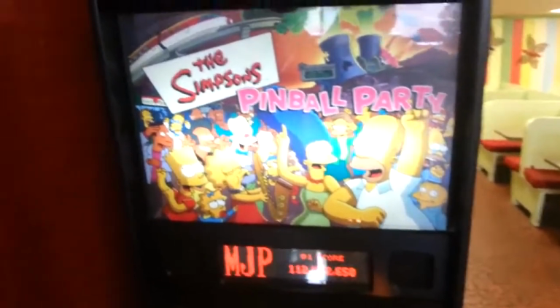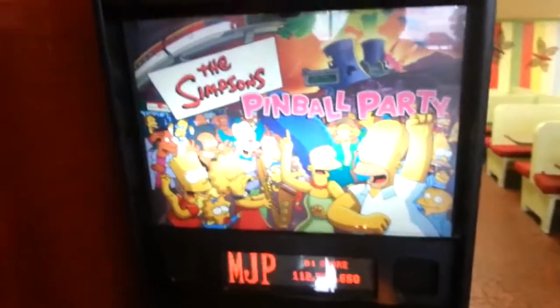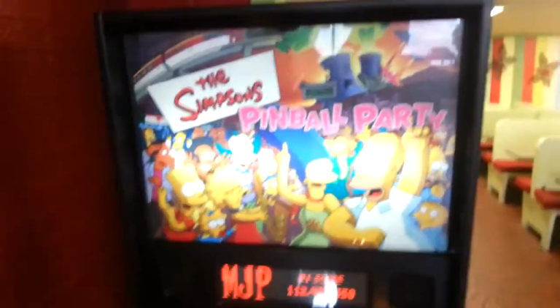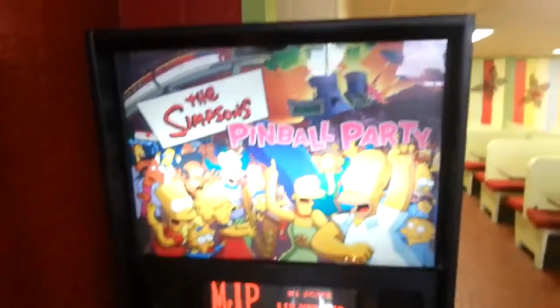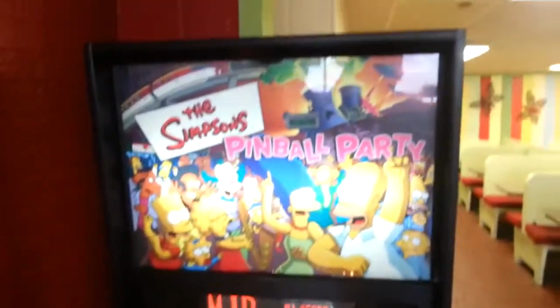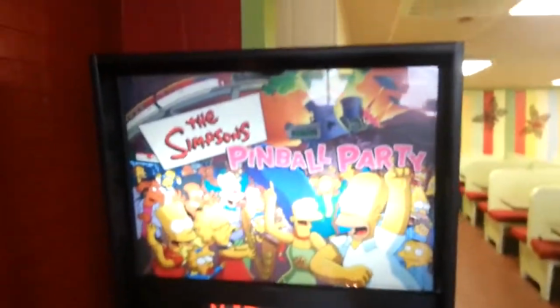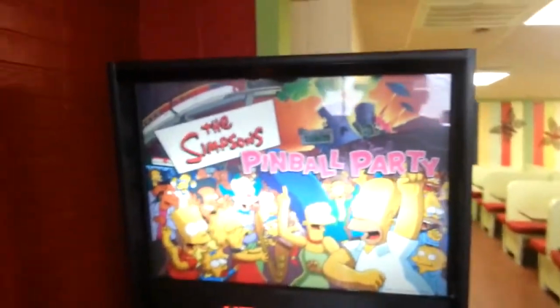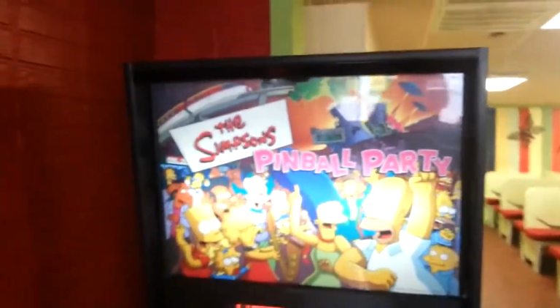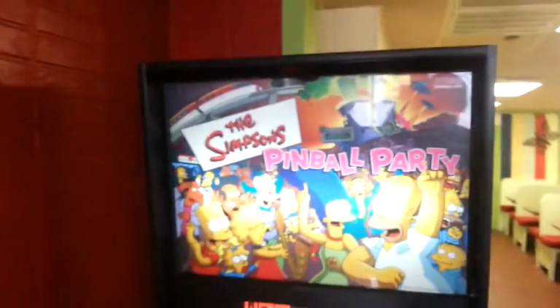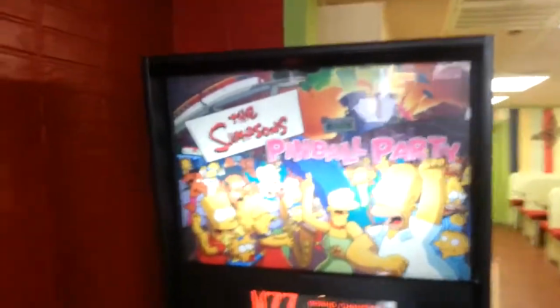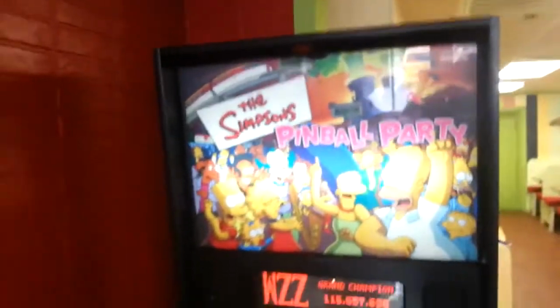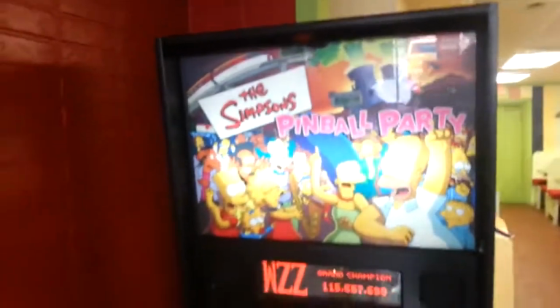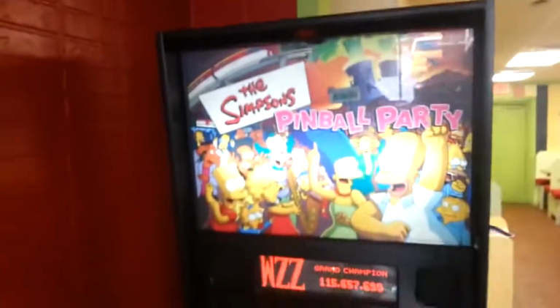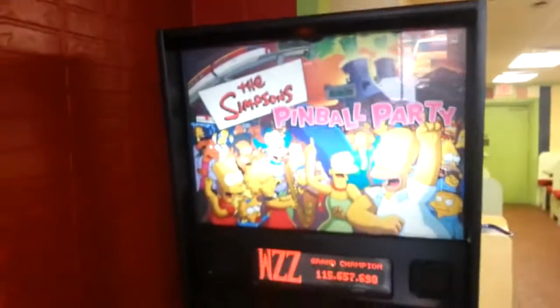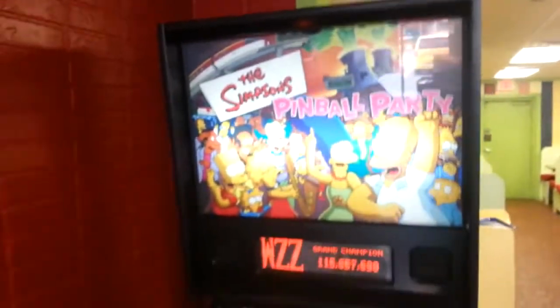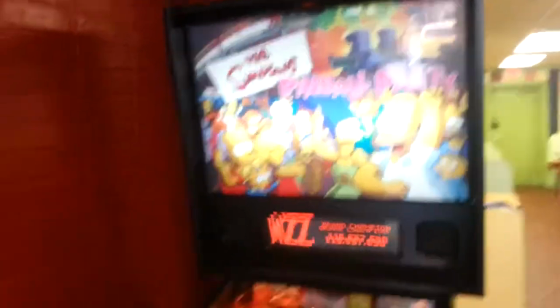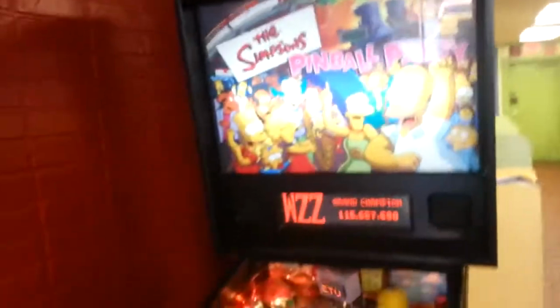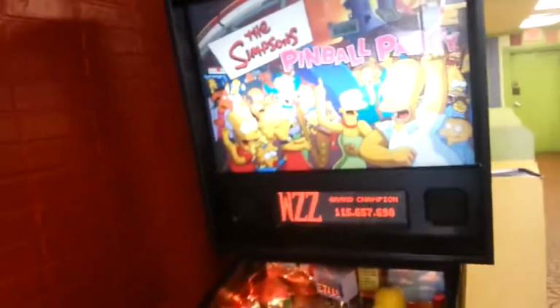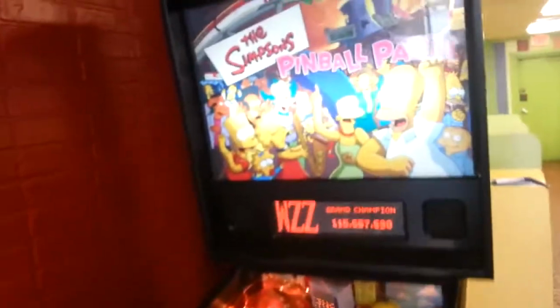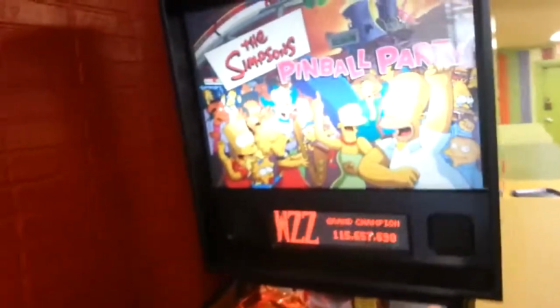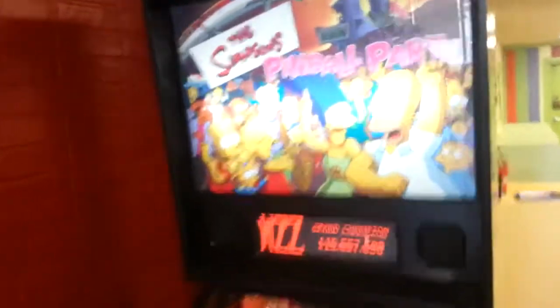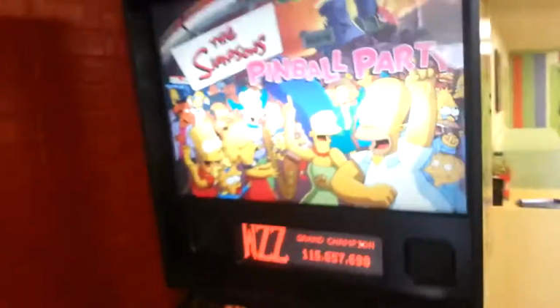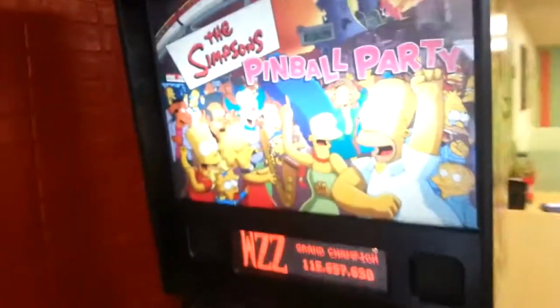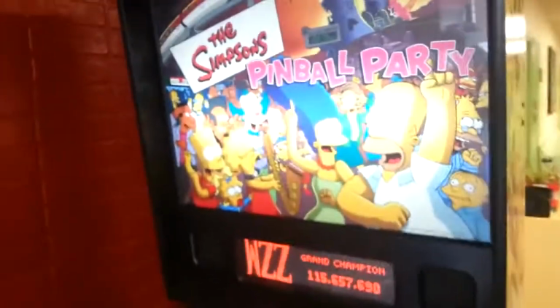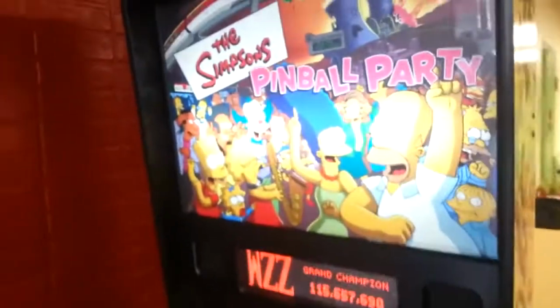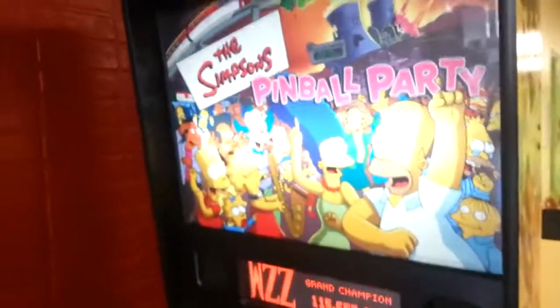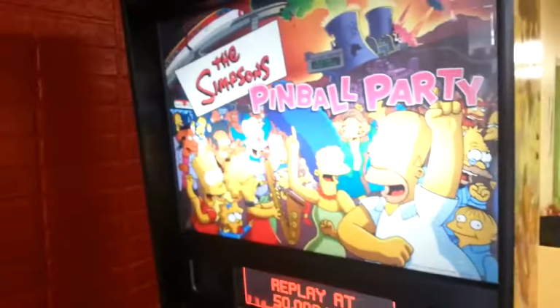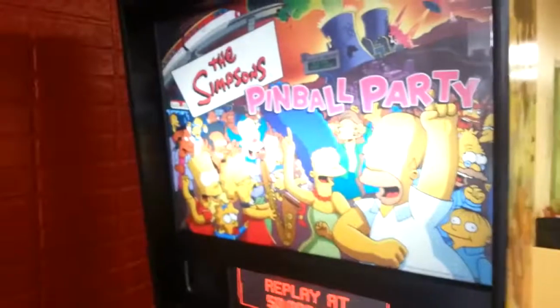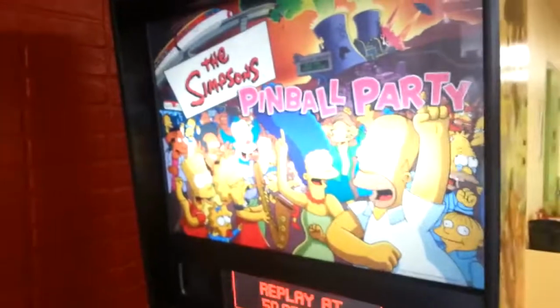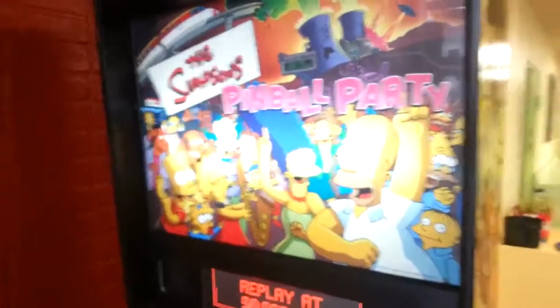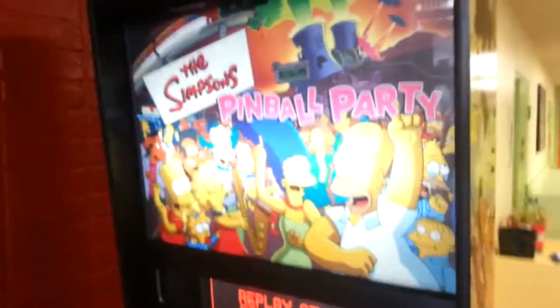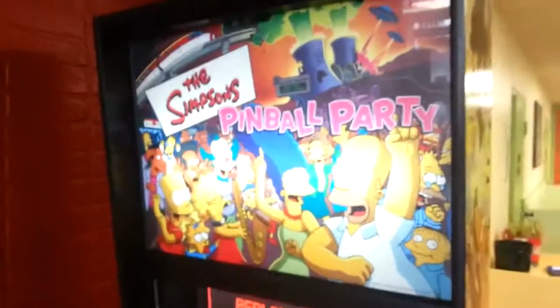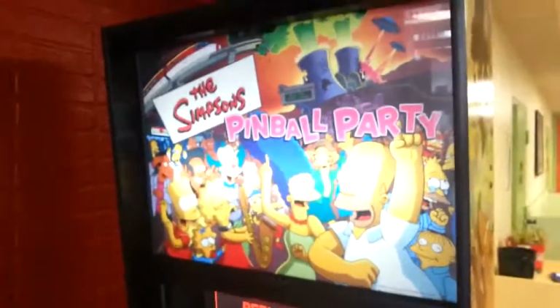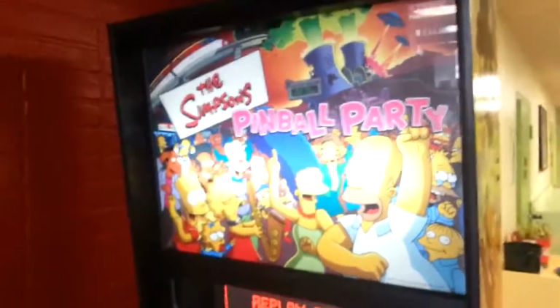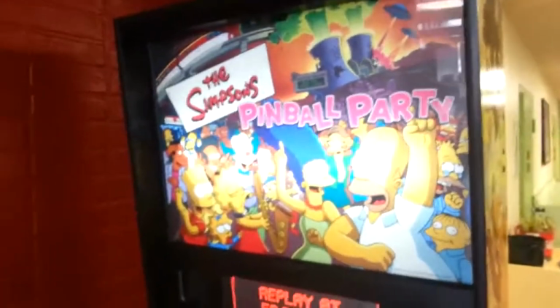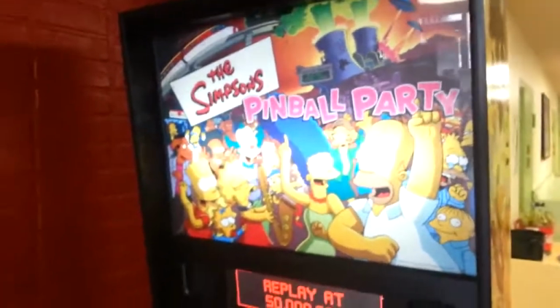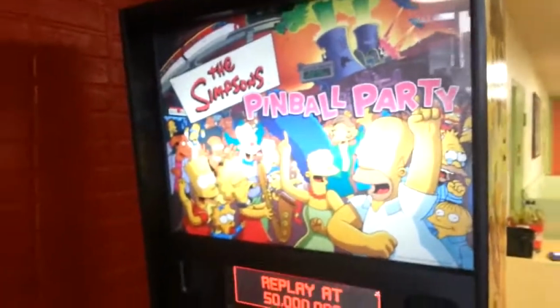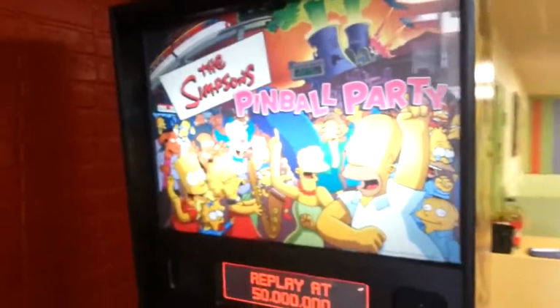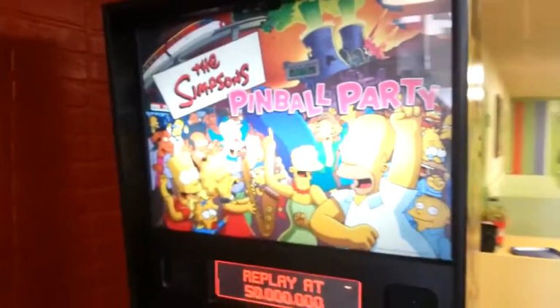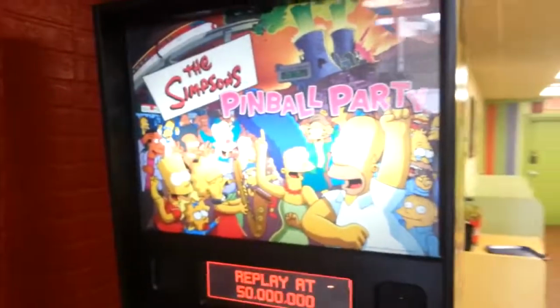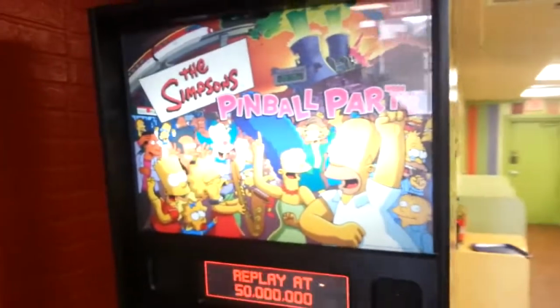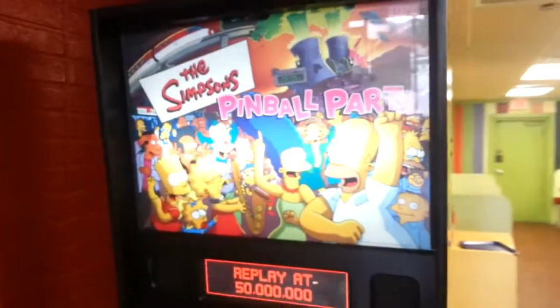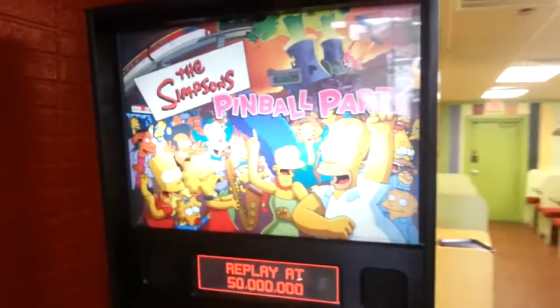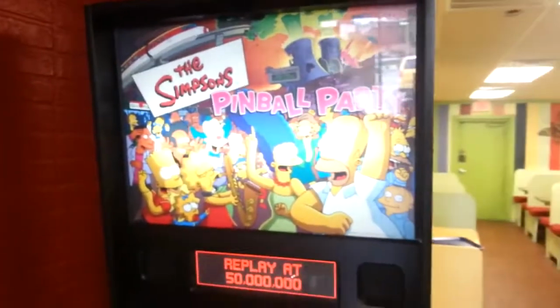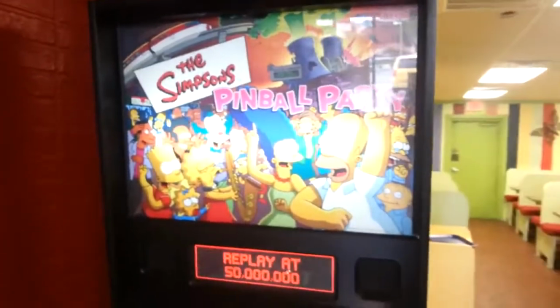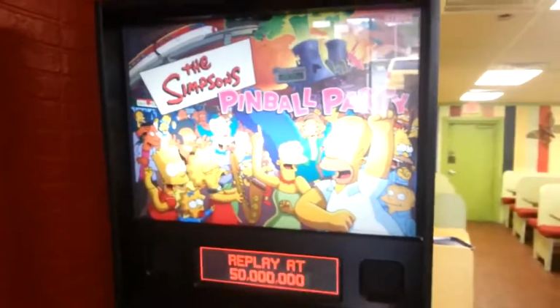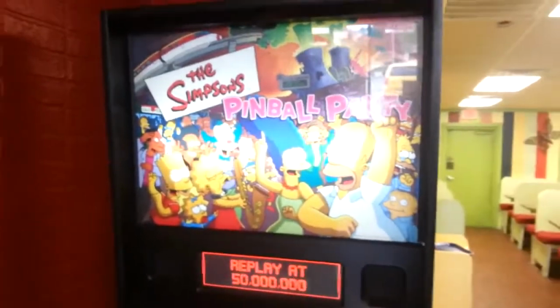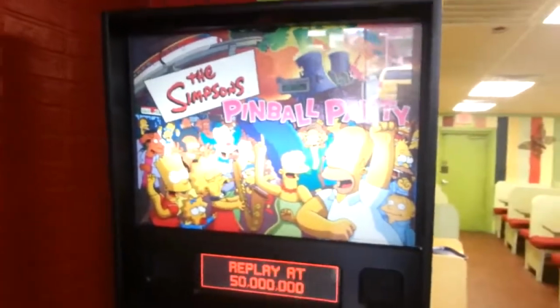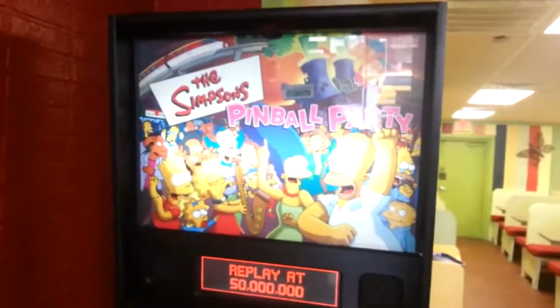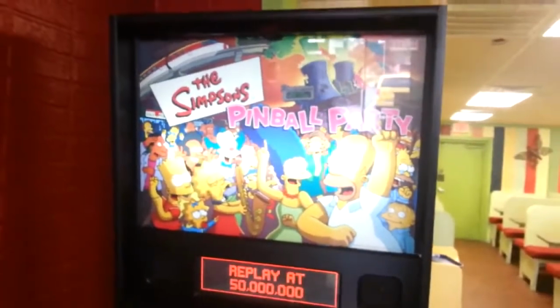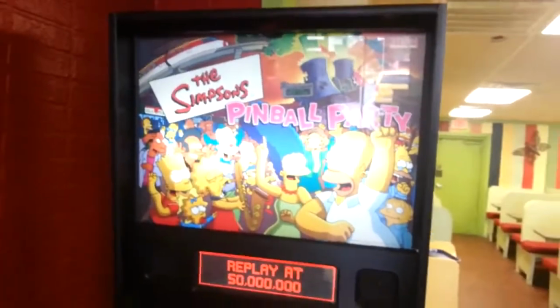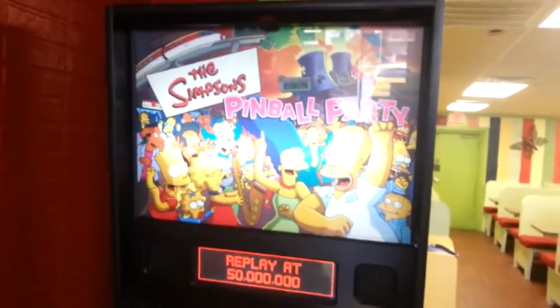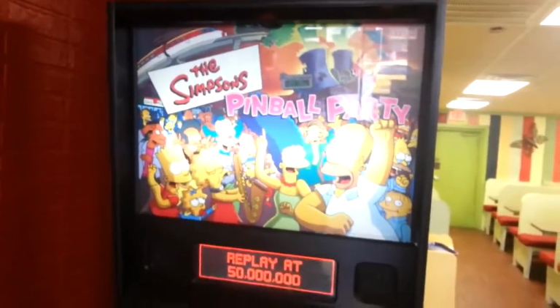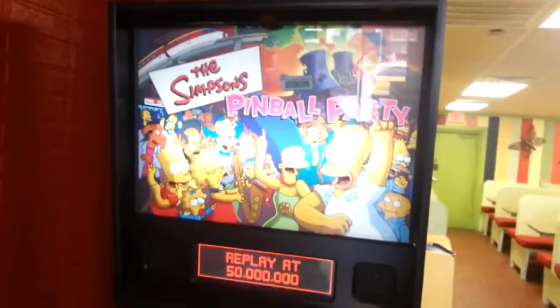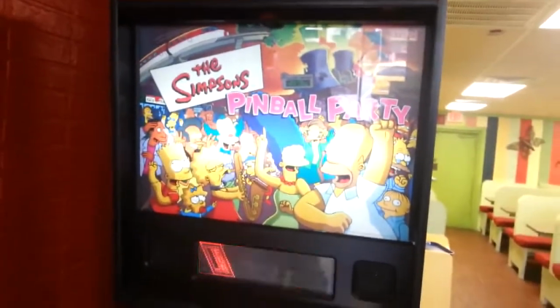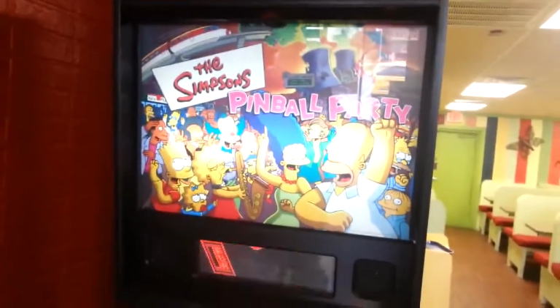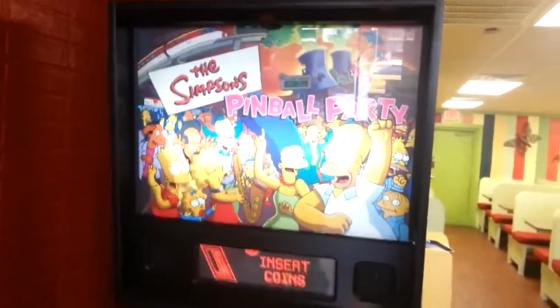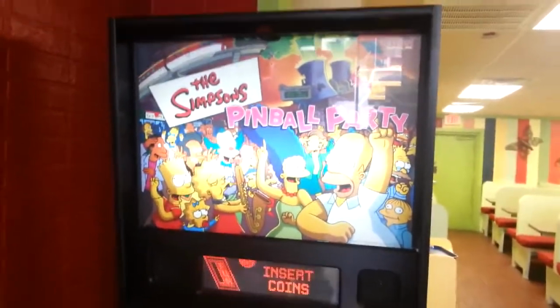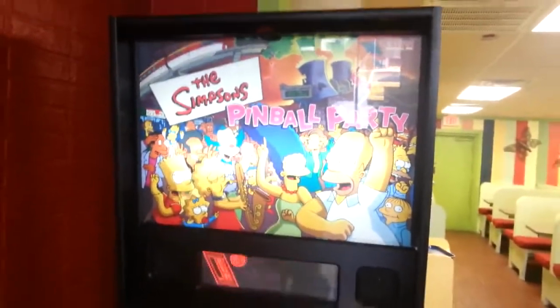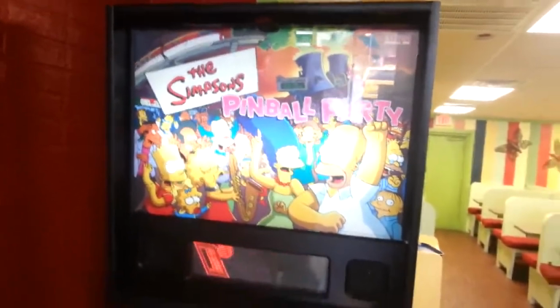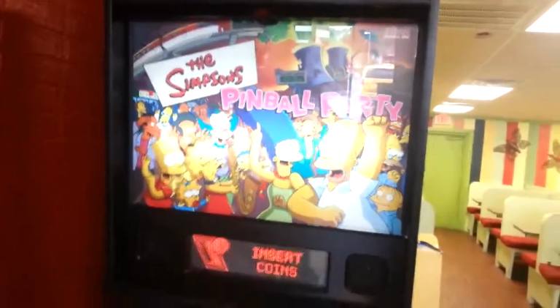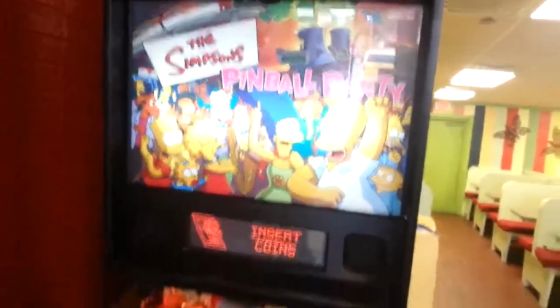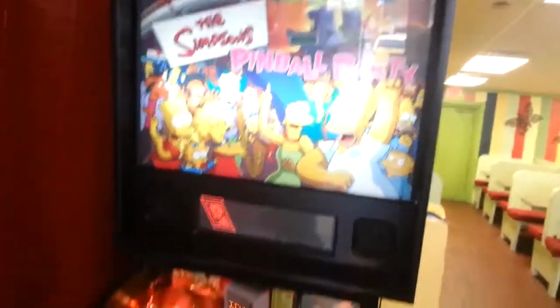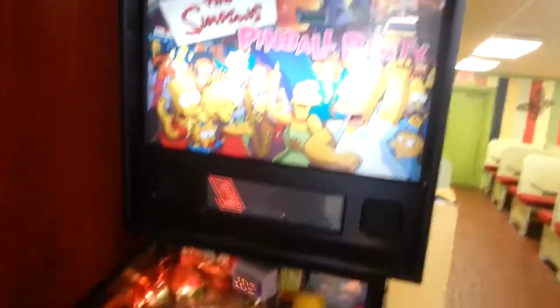But they've got this pinball machine. They always have a pinball machine here, but it's funny they always switch it up. Right now they've got the Simpsons Pinball Party.